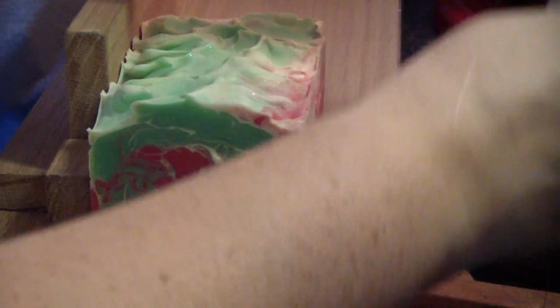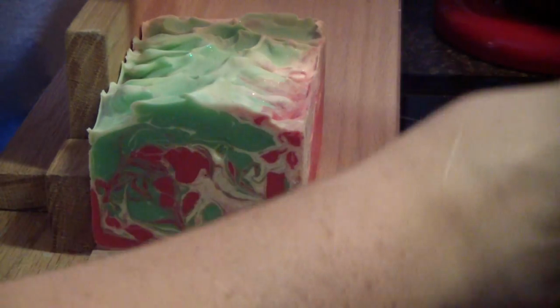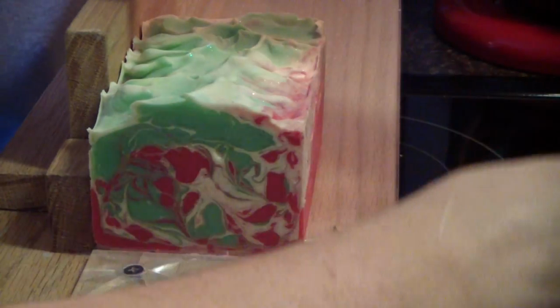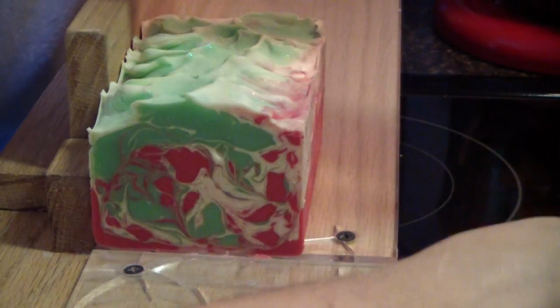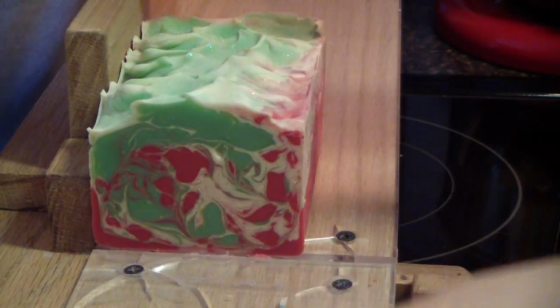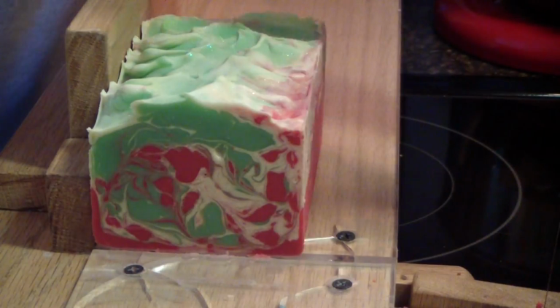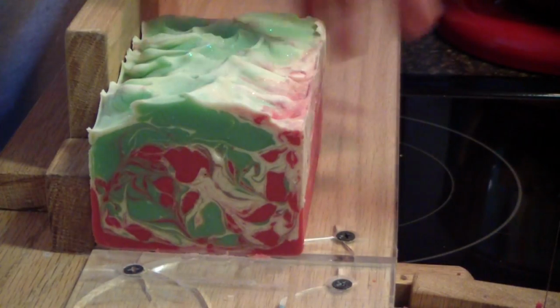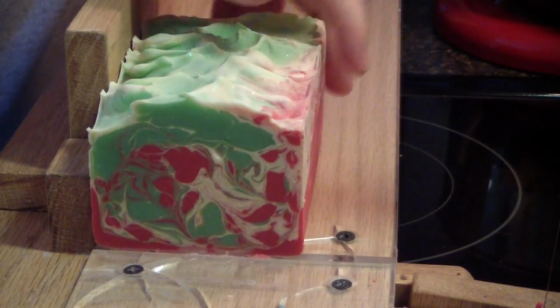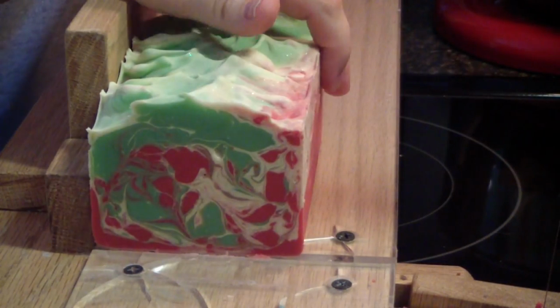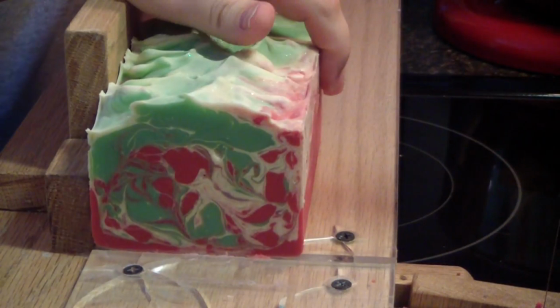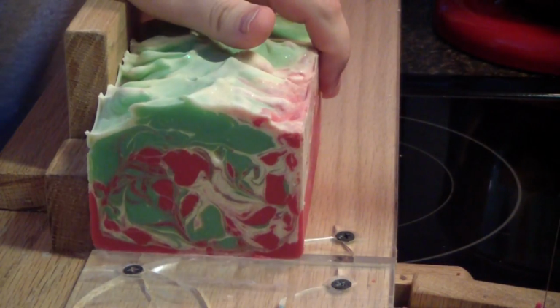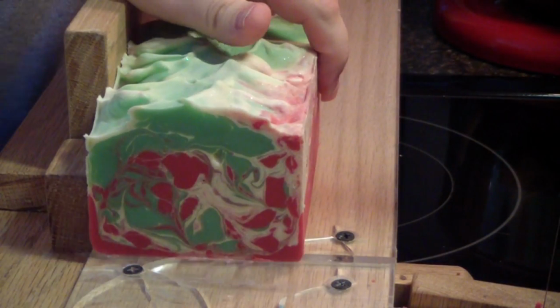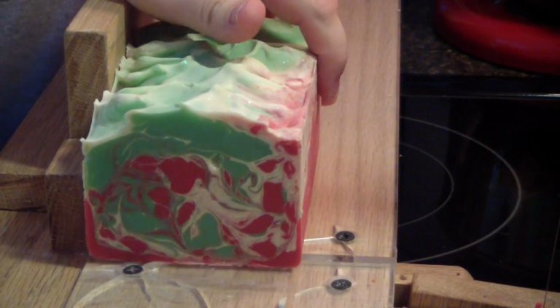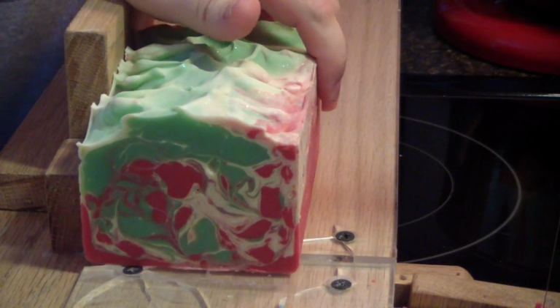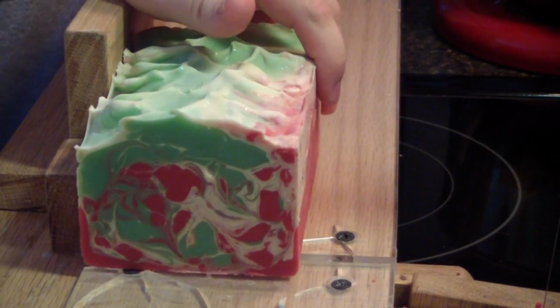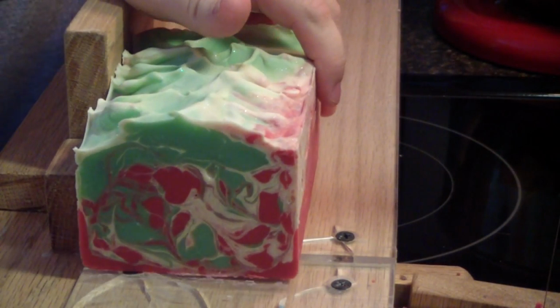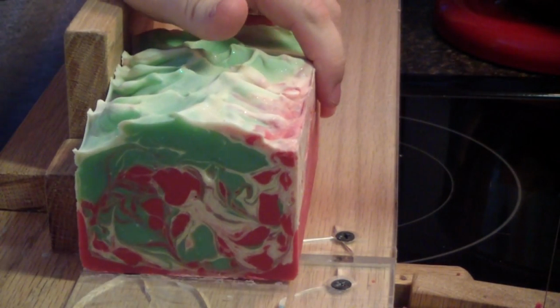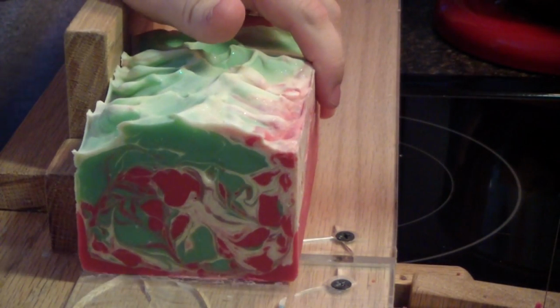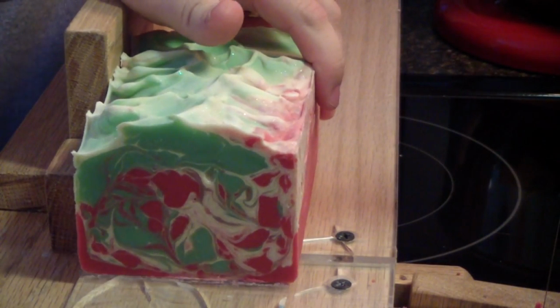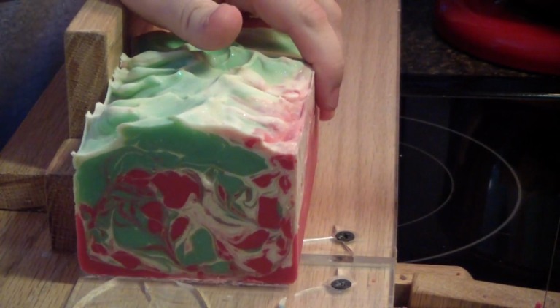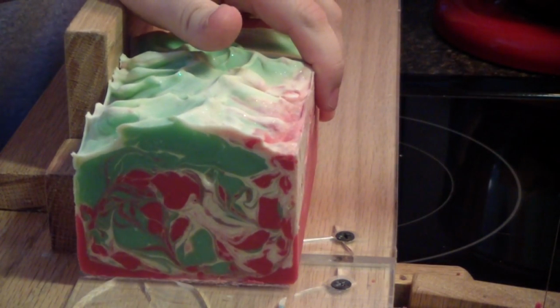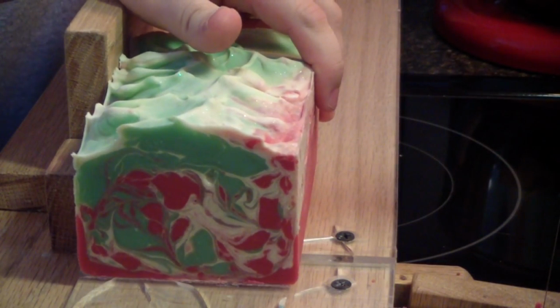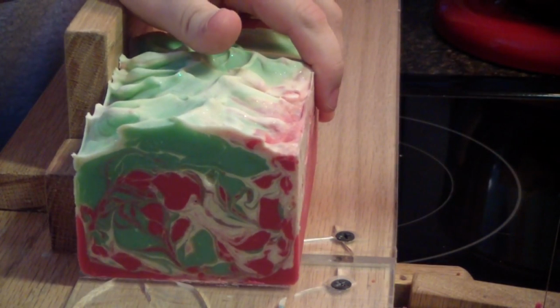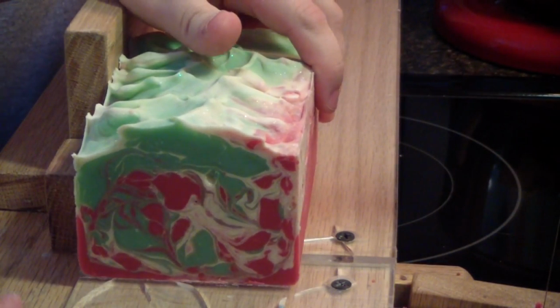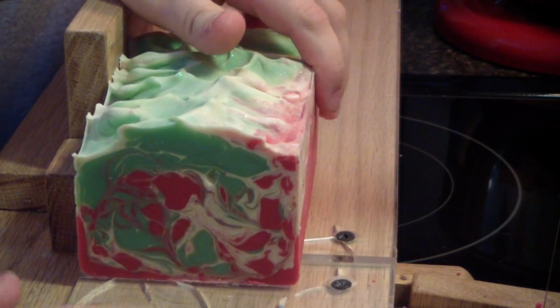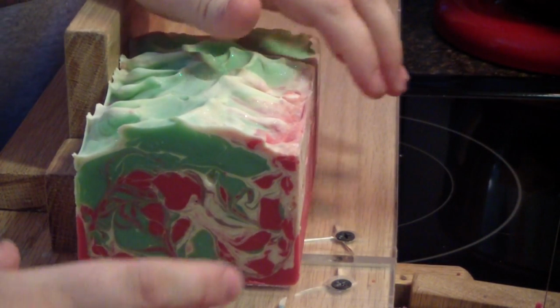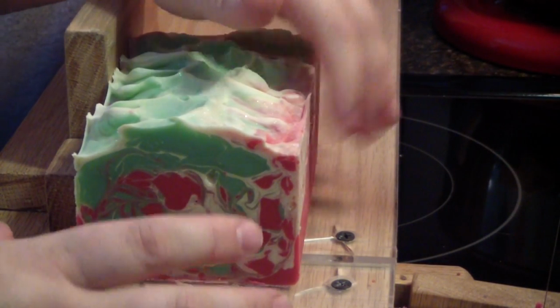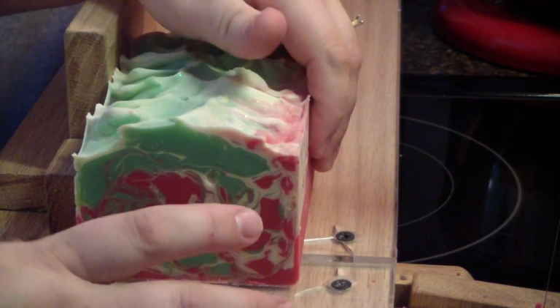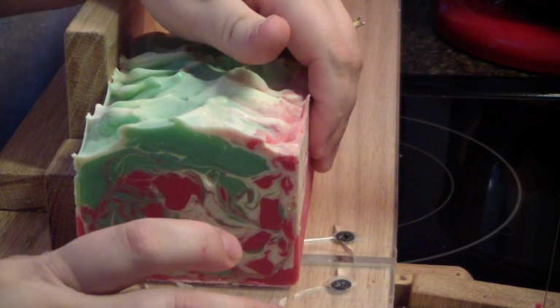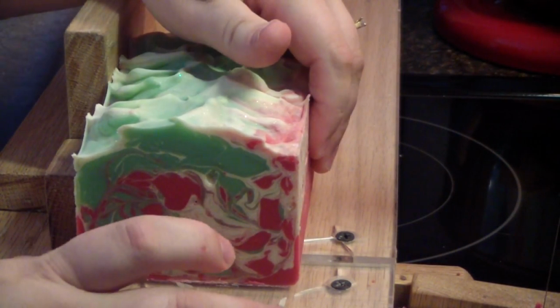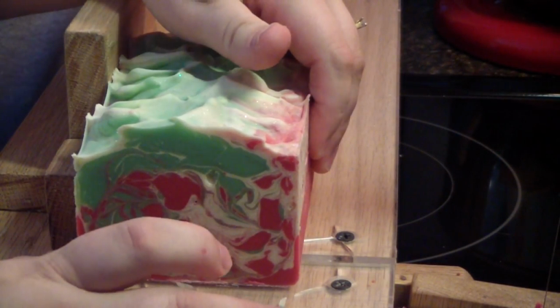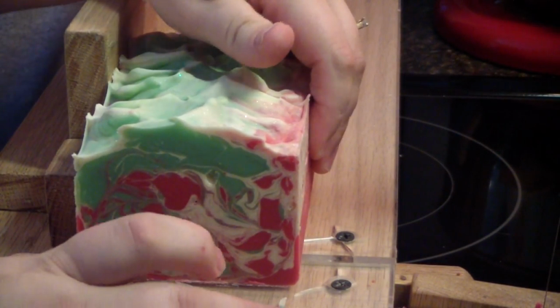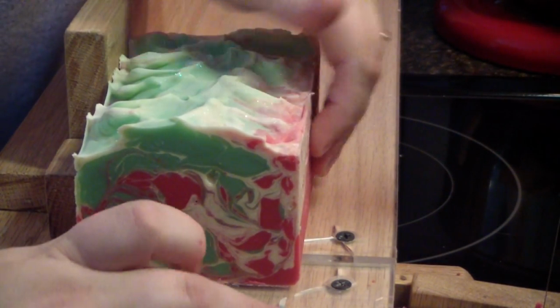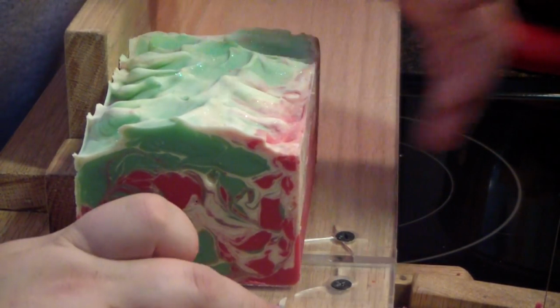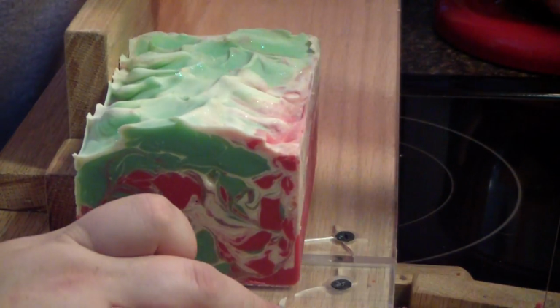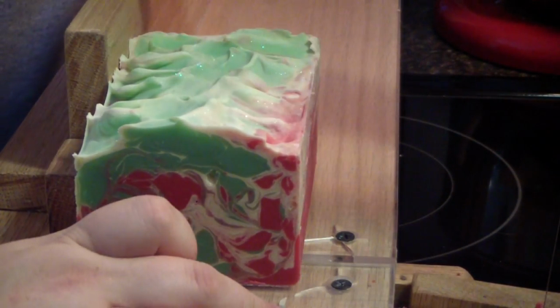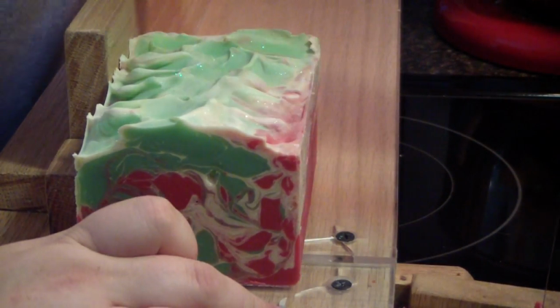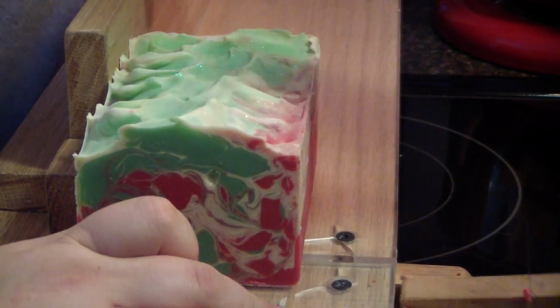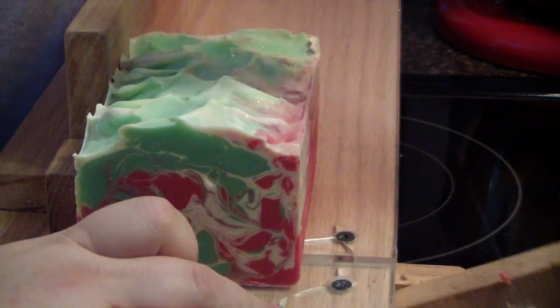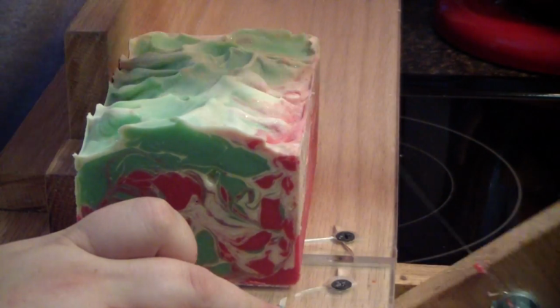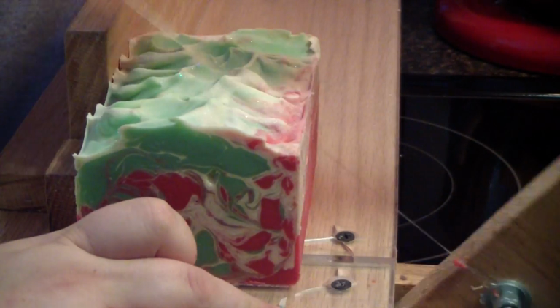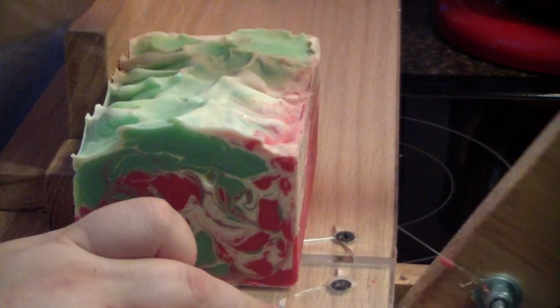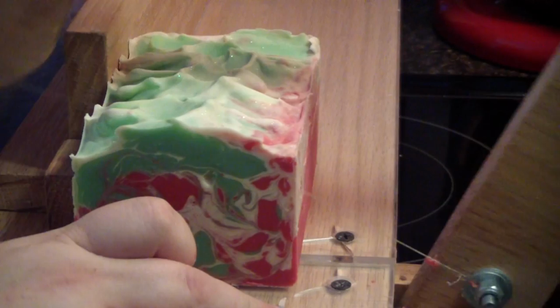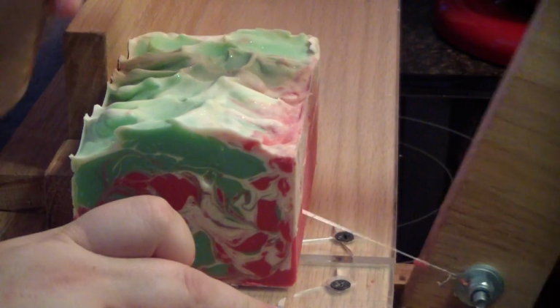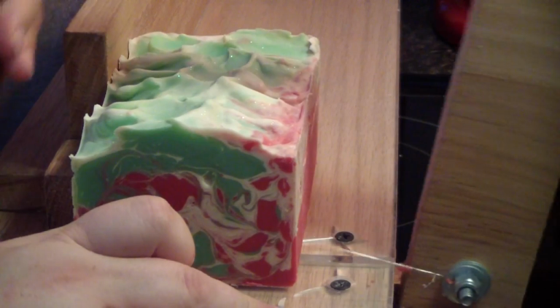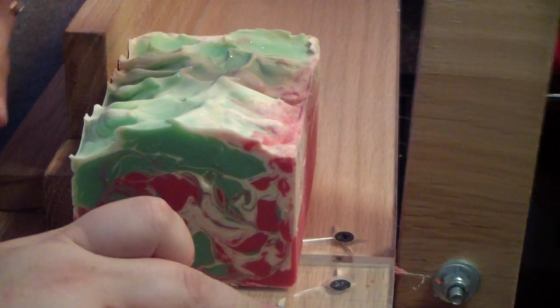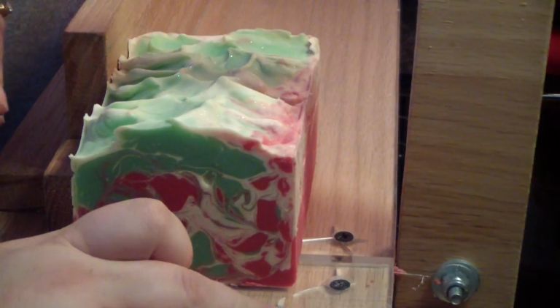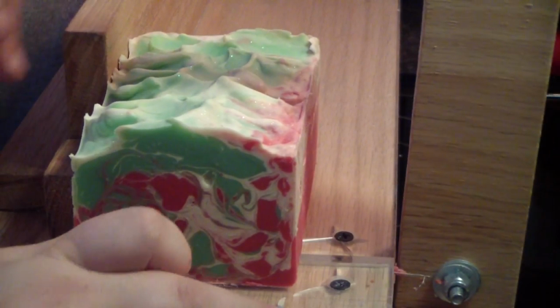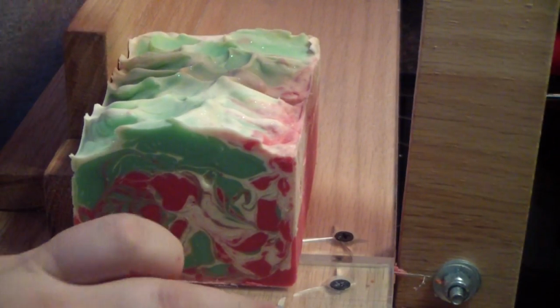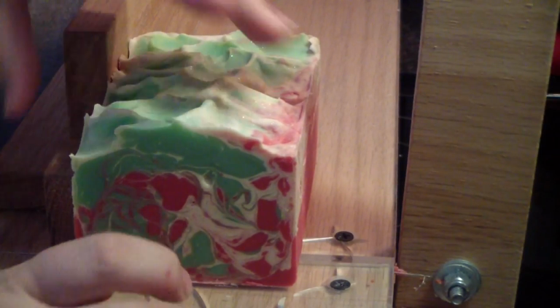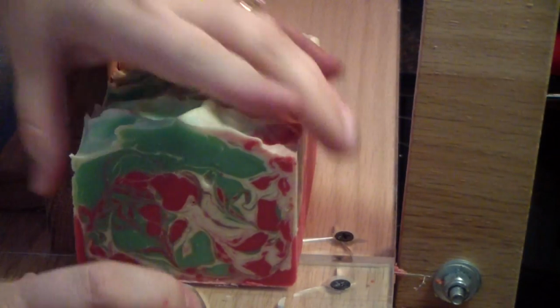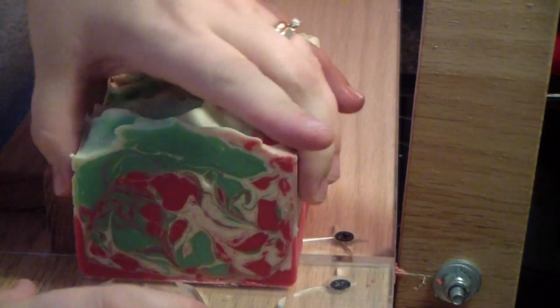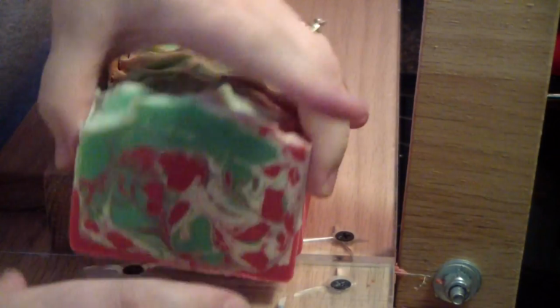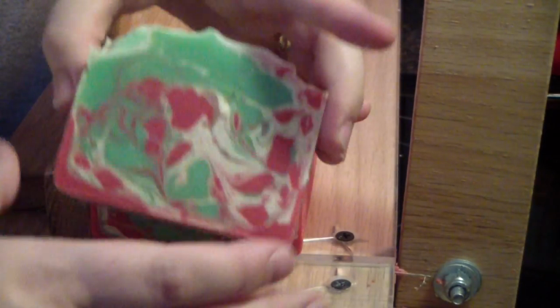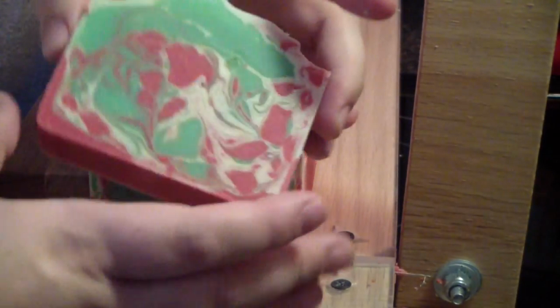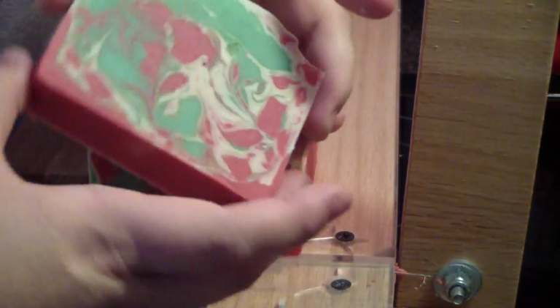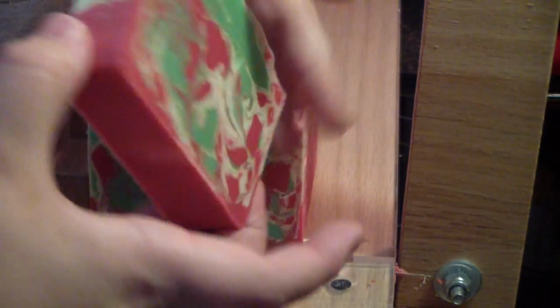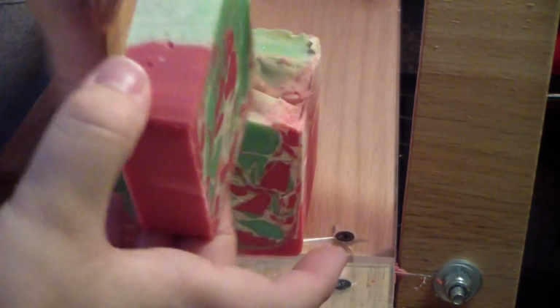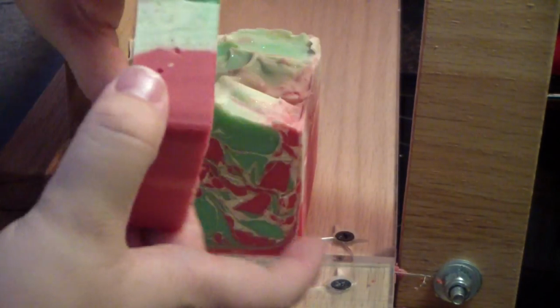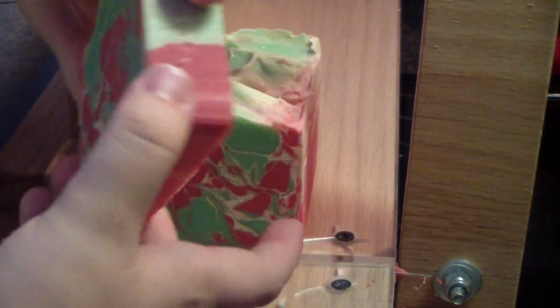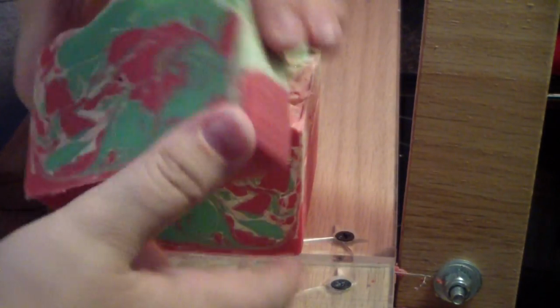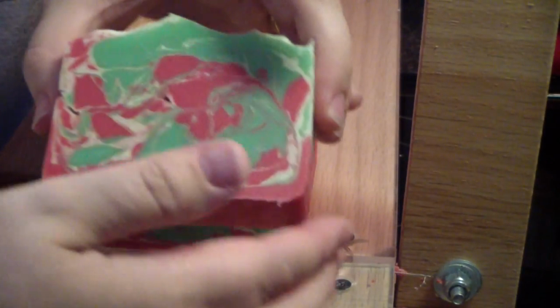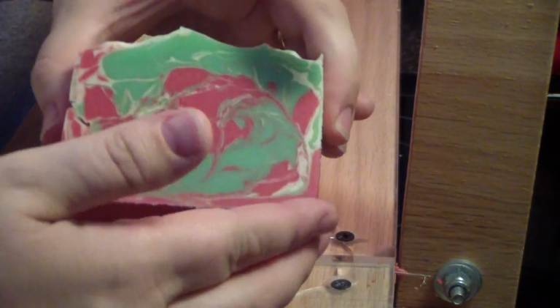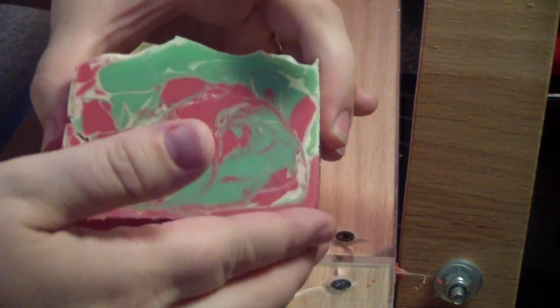I guess you'll just have to give me a new lotion to replace my one that's gone off.